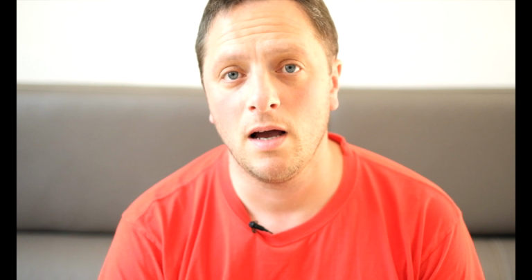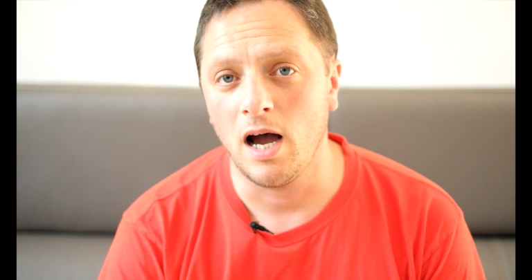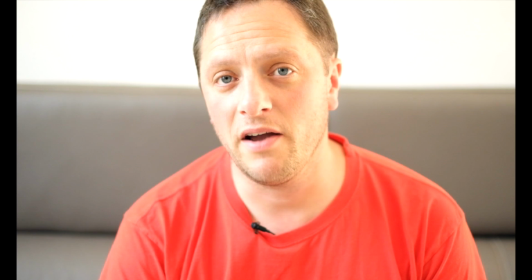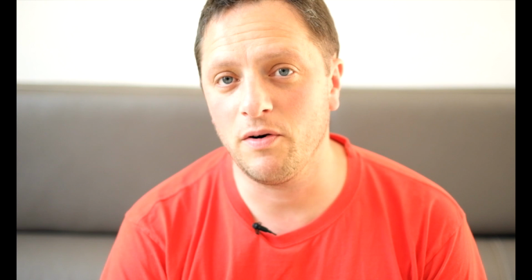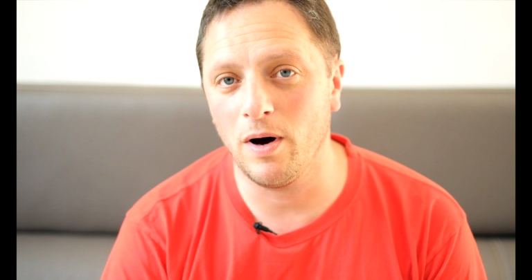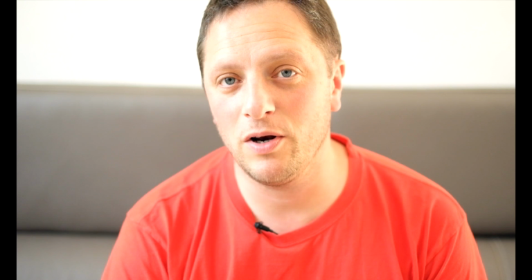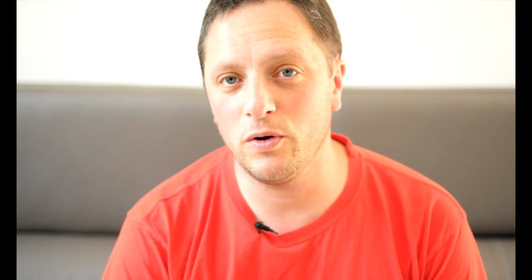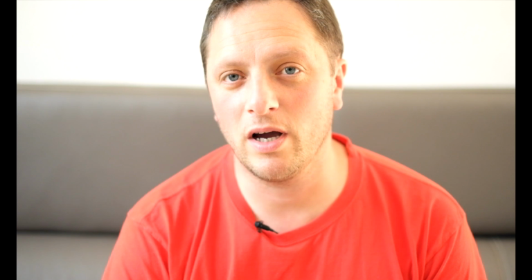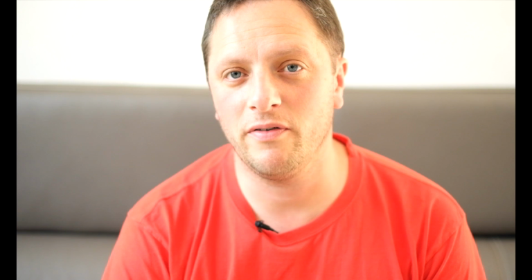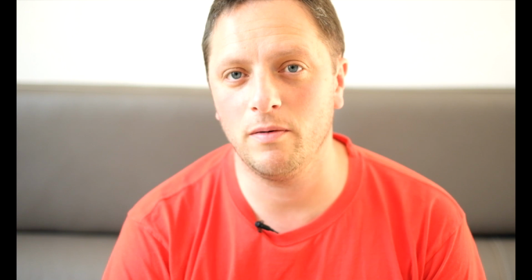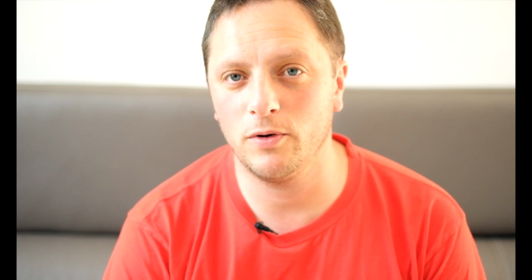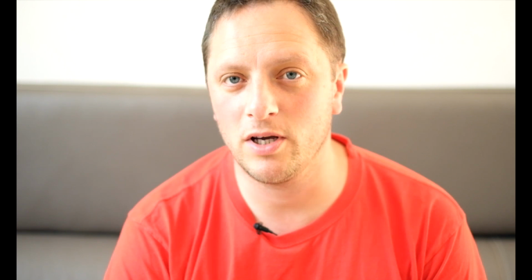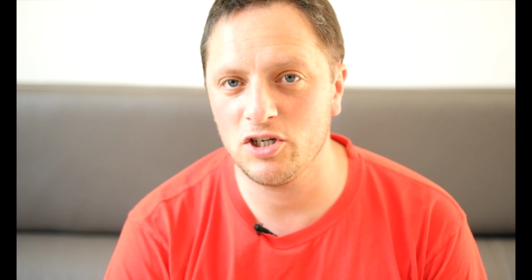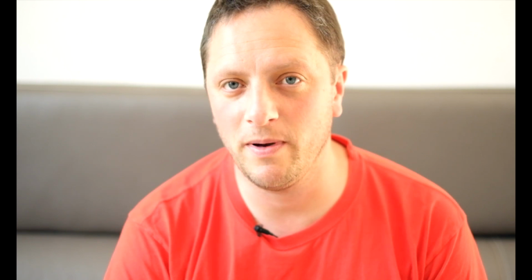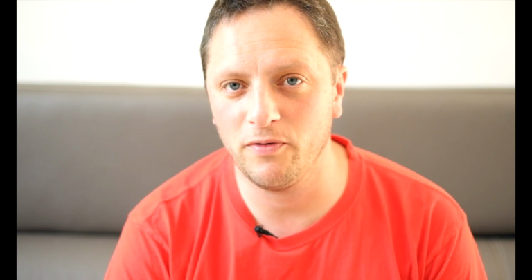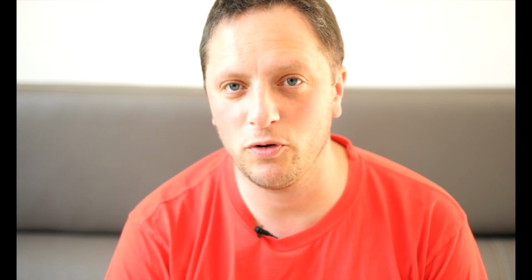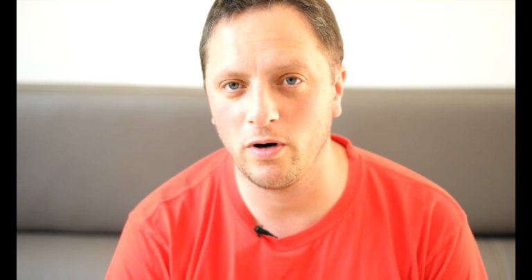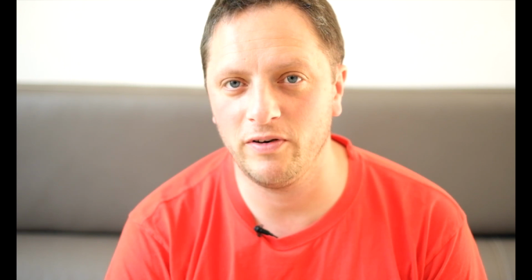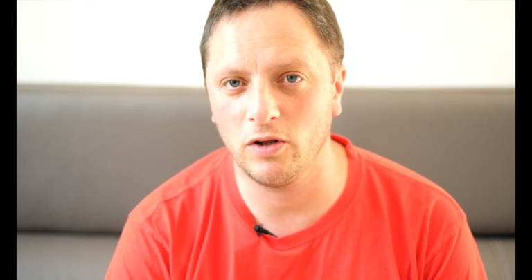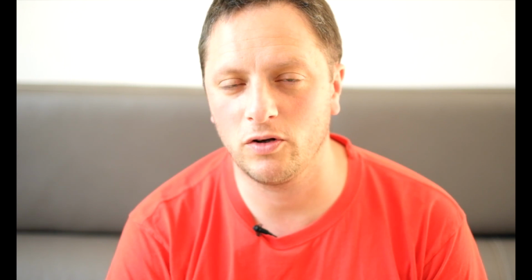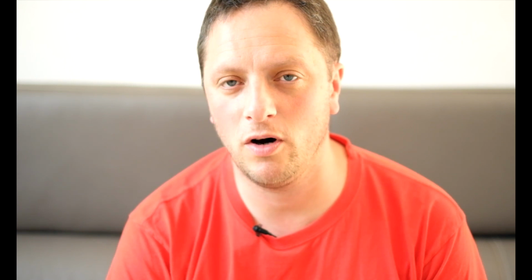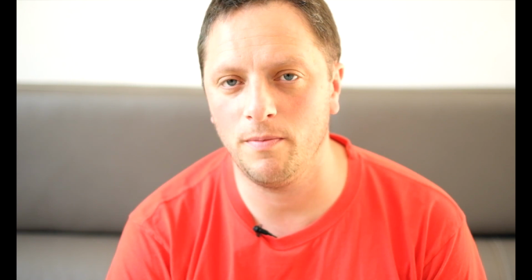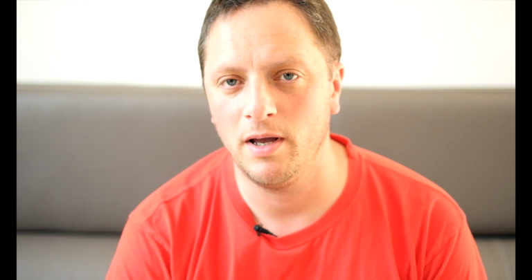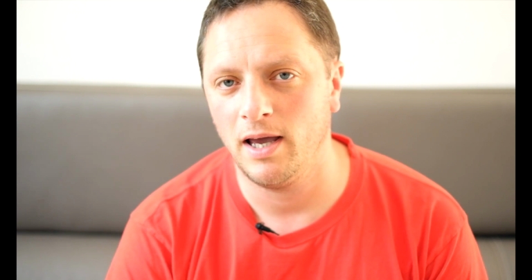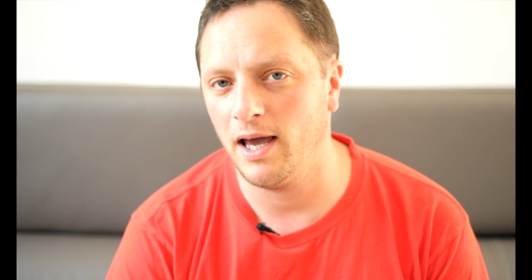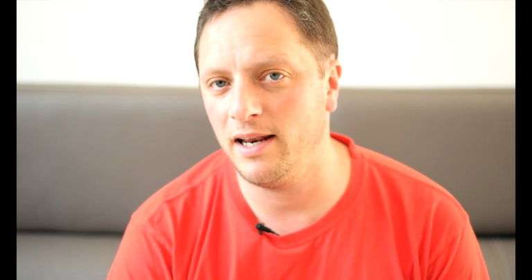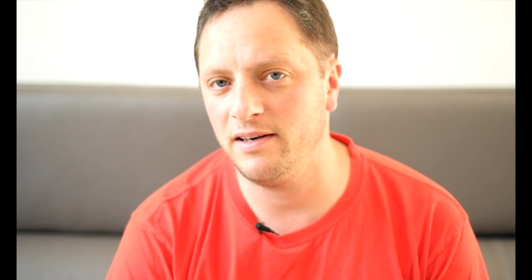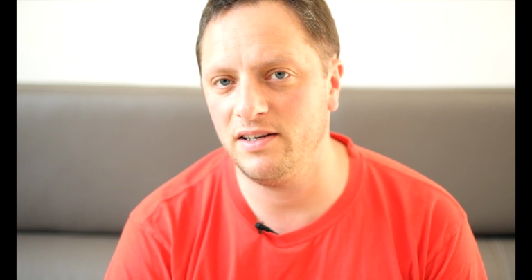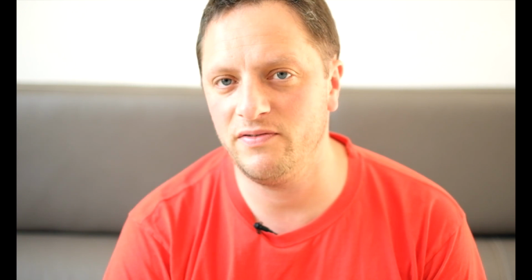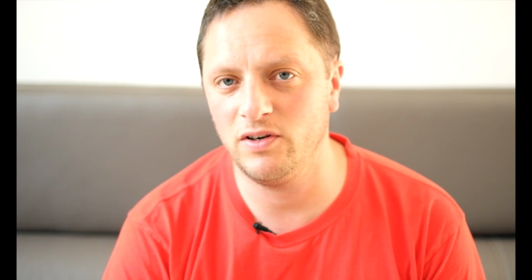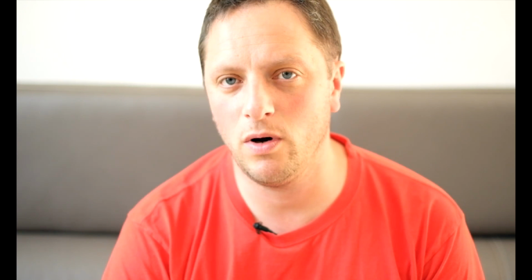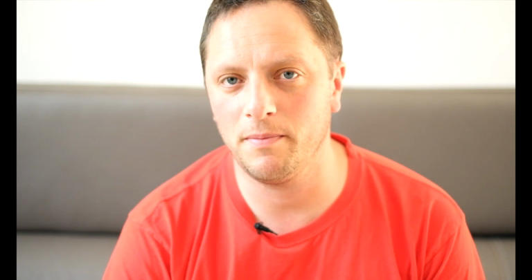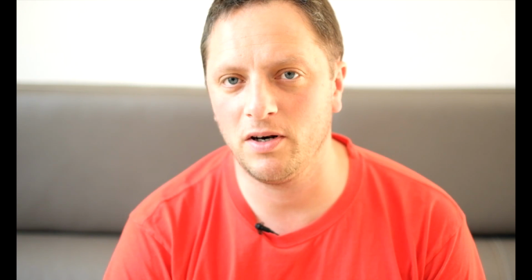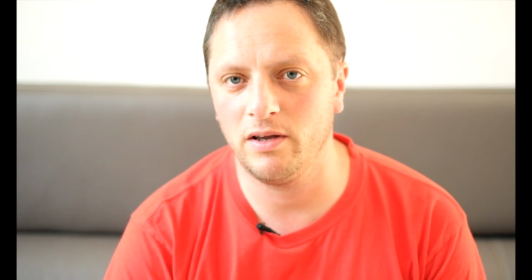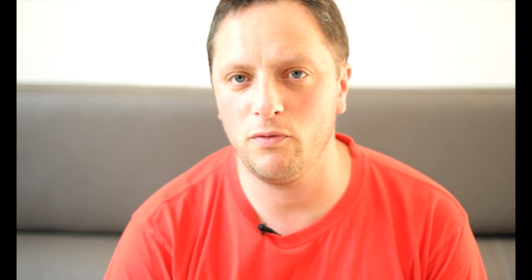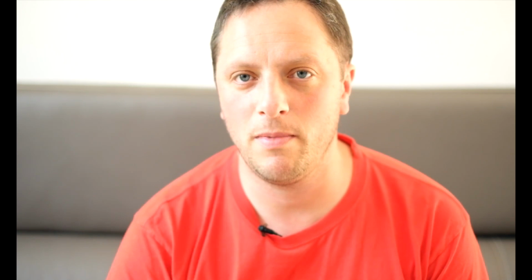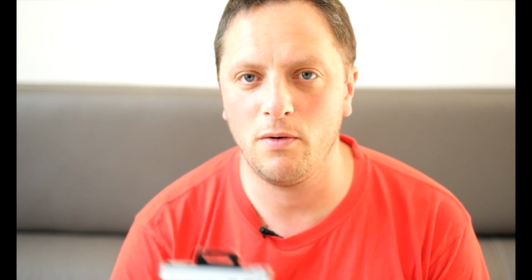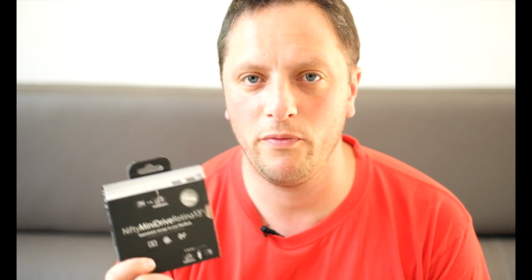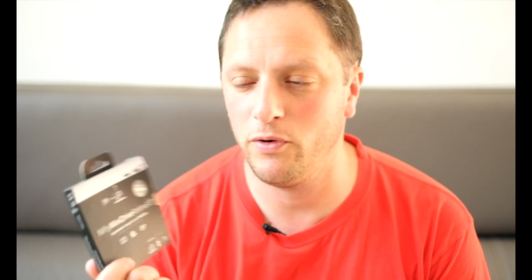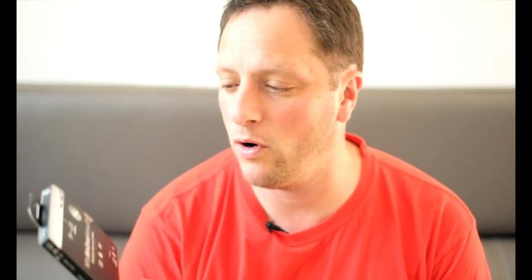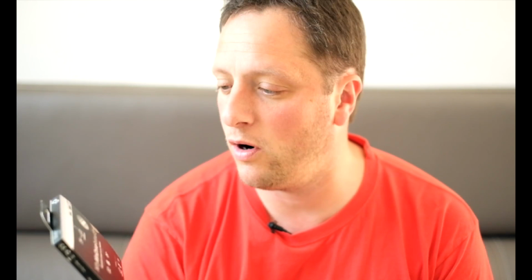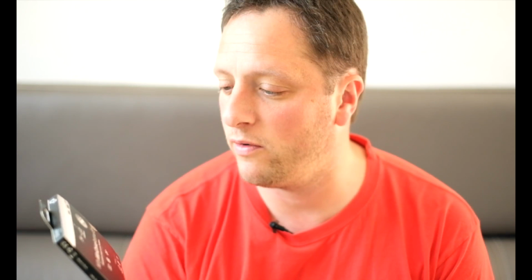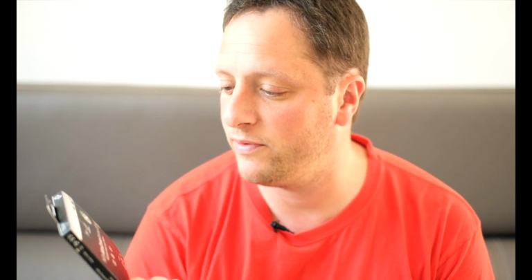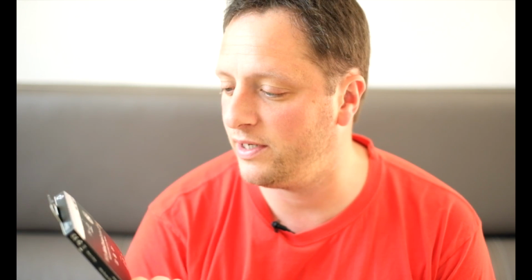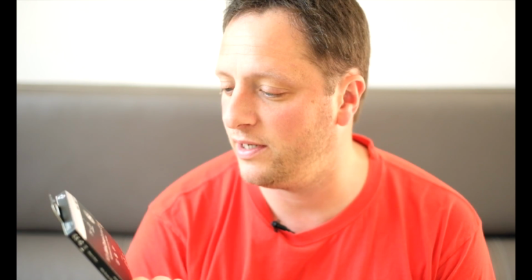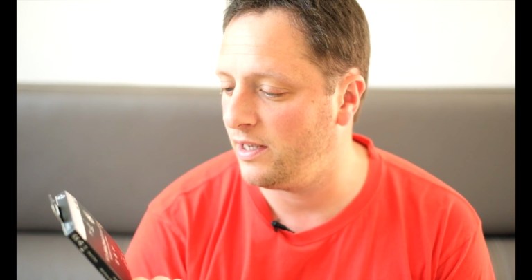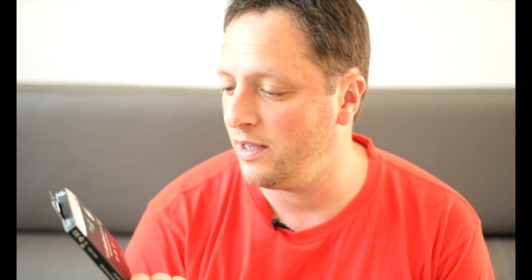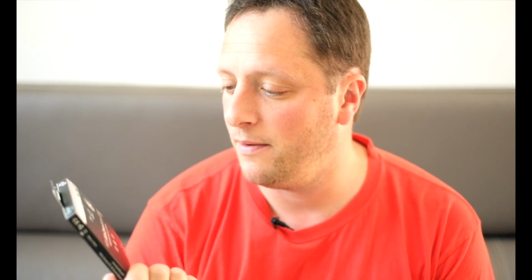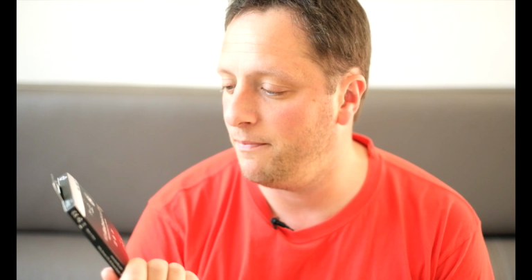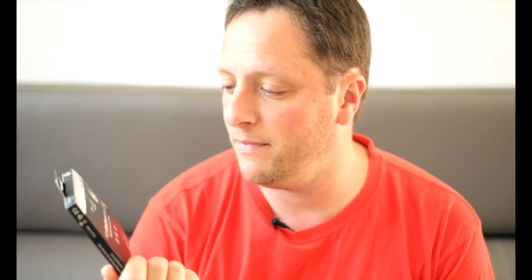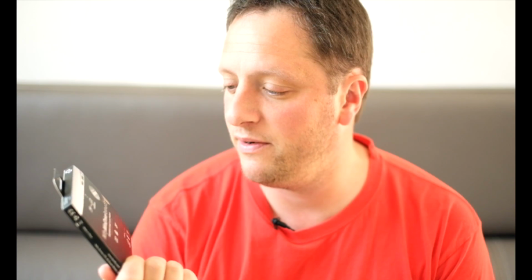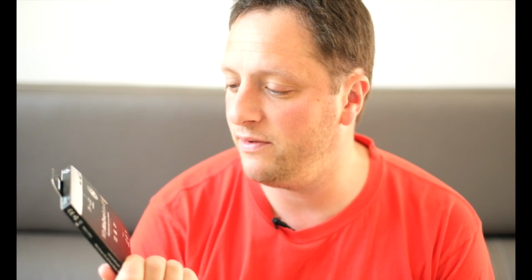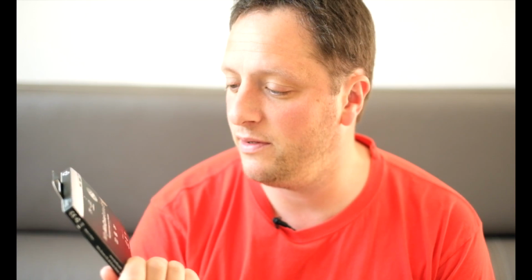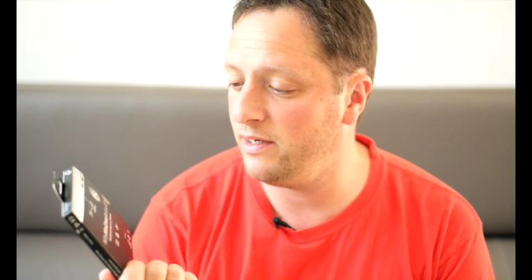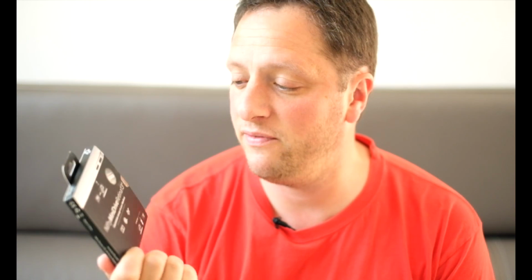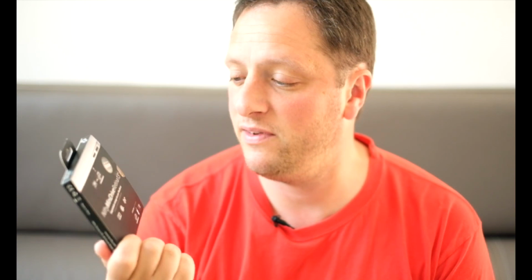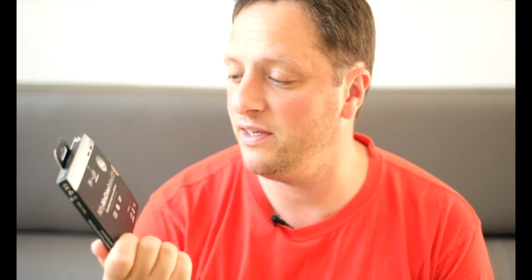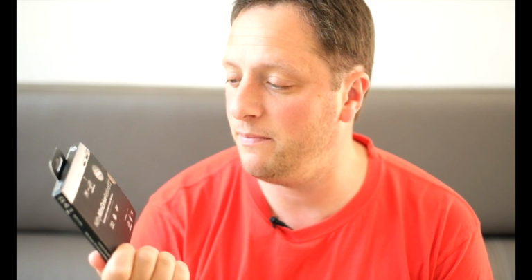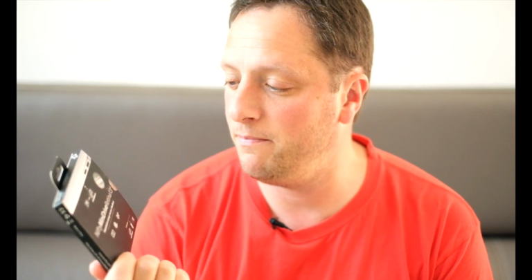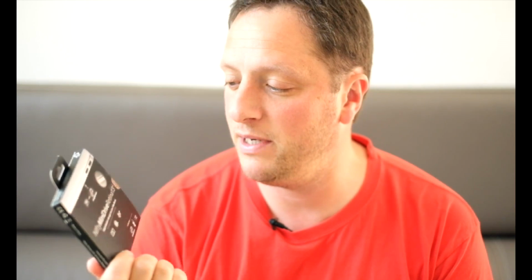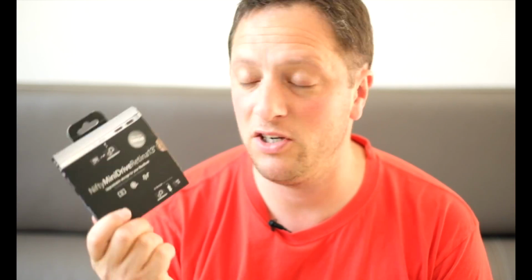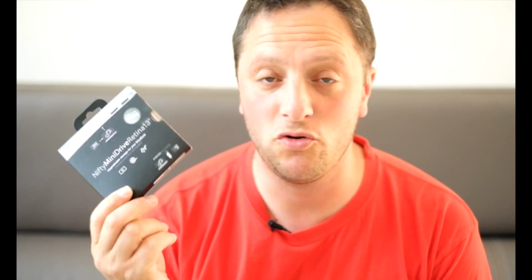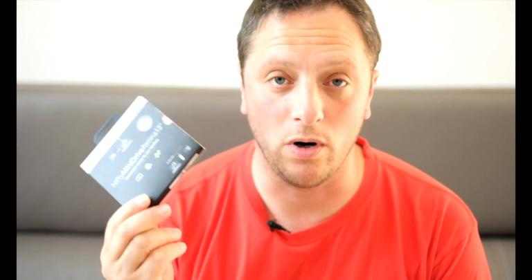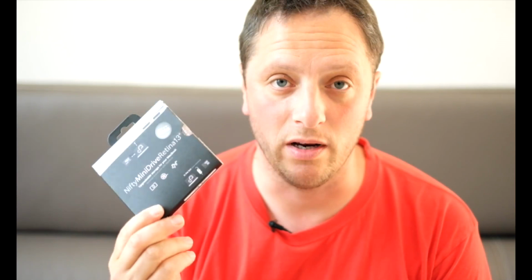Hi everyone, Luca from lucasgisbertphotography.com, and in this video I'm going to give you my review of the Nifty Mini Drive.